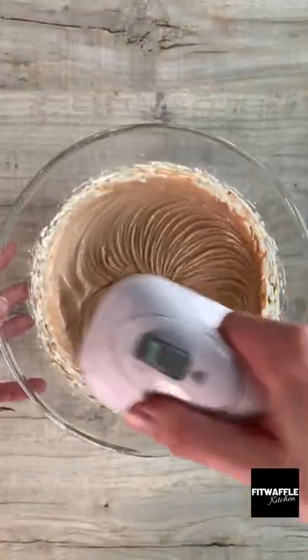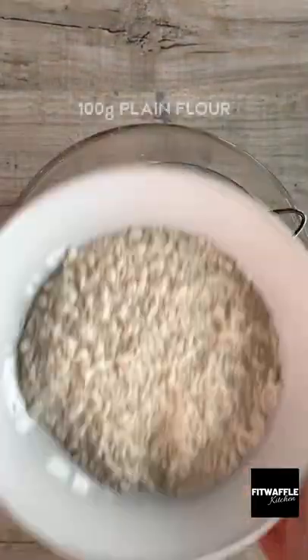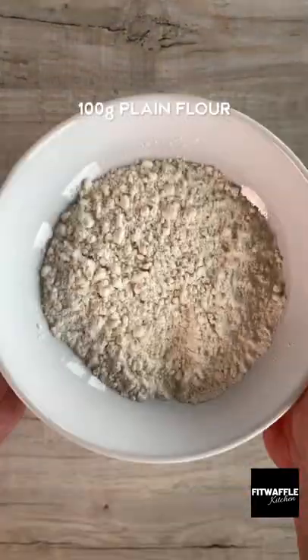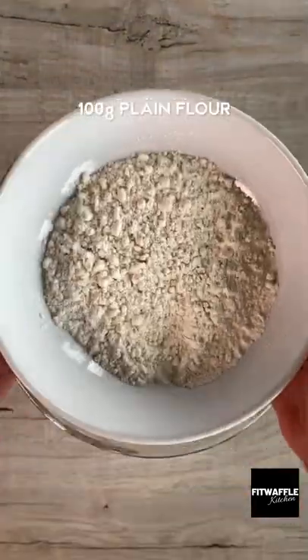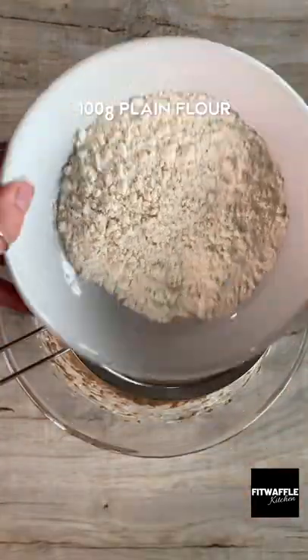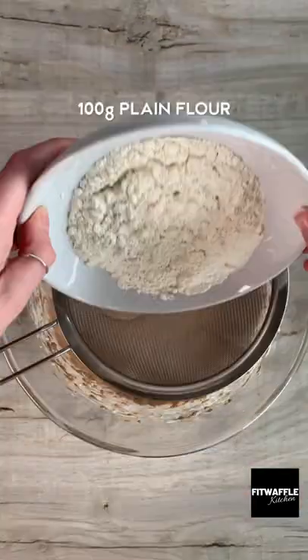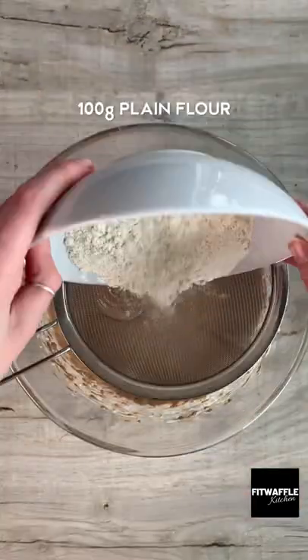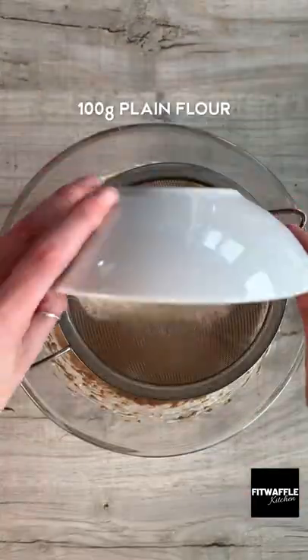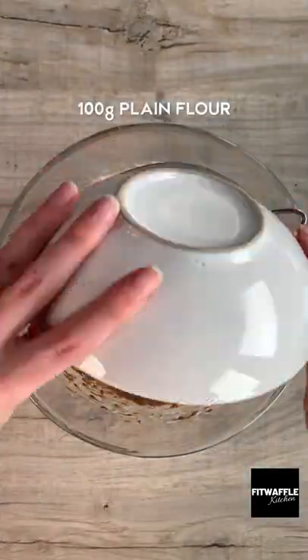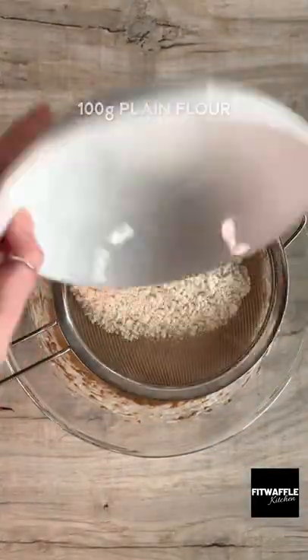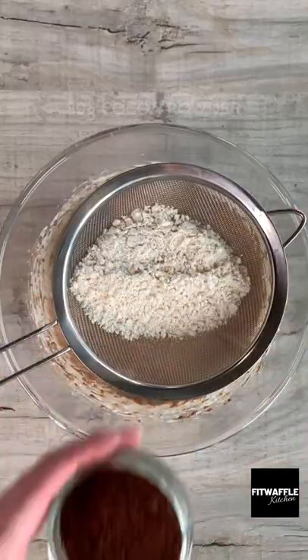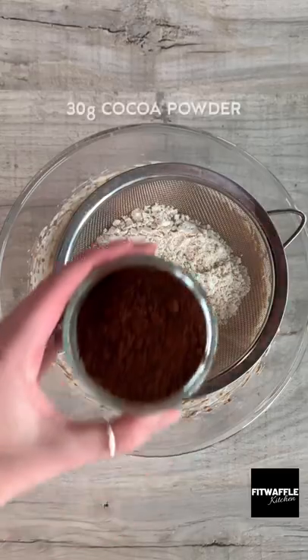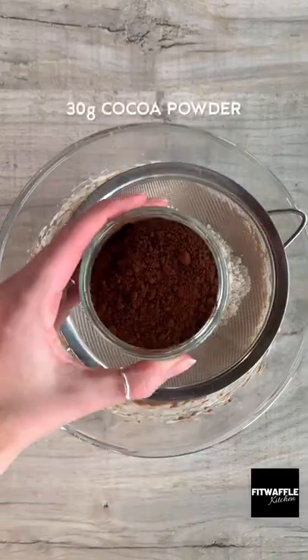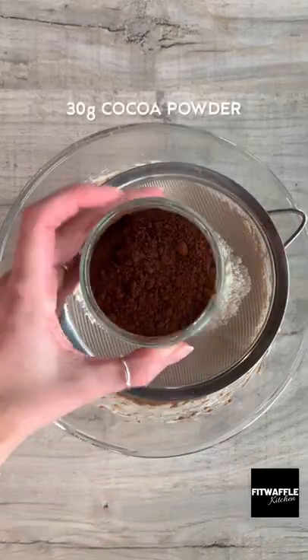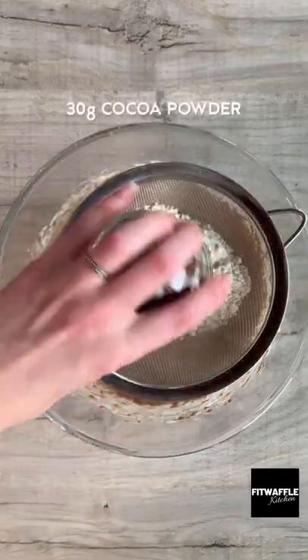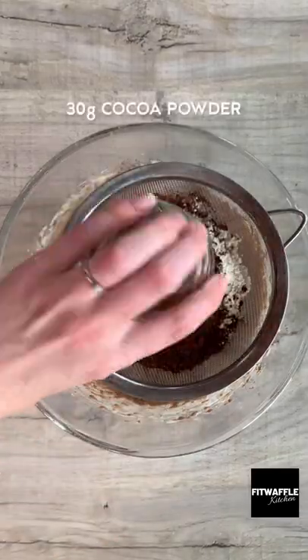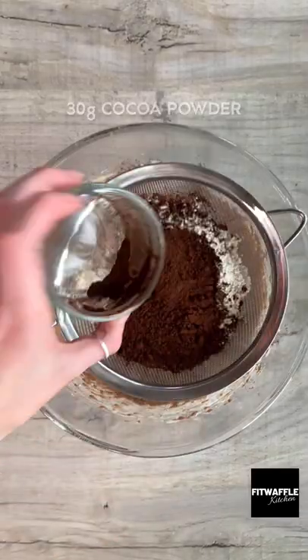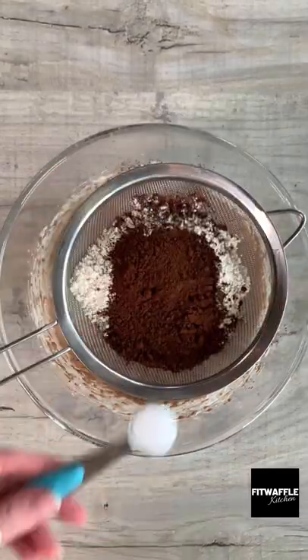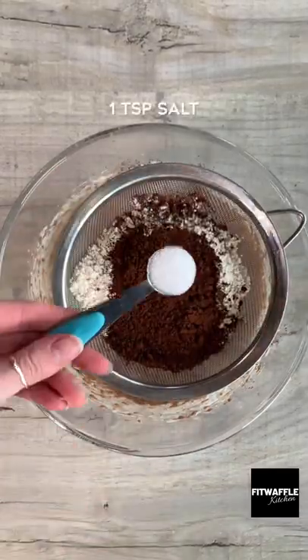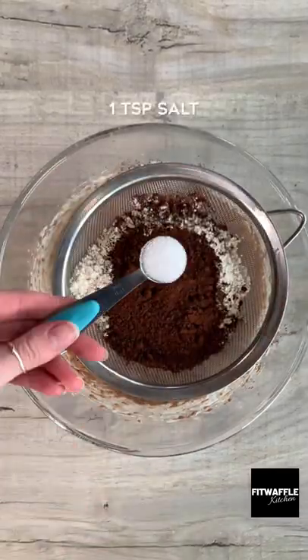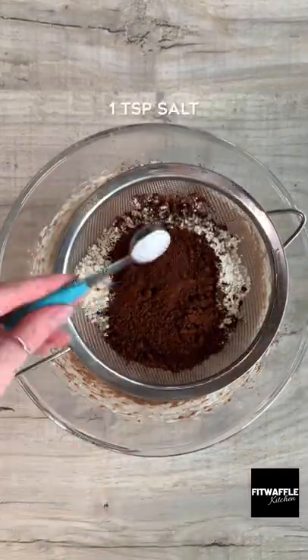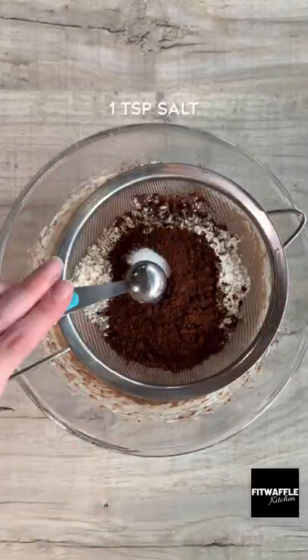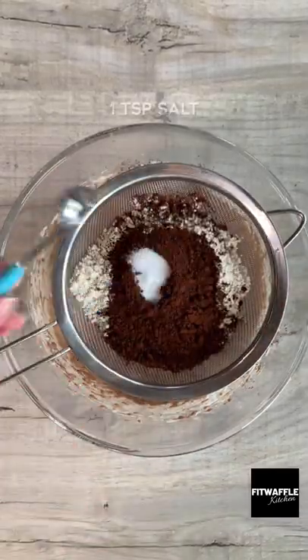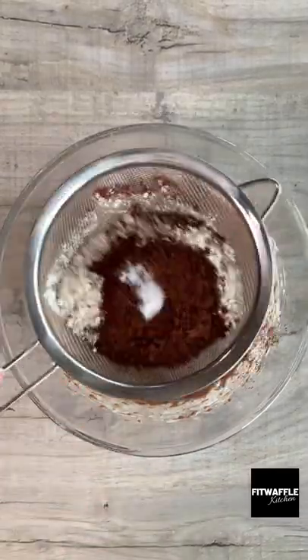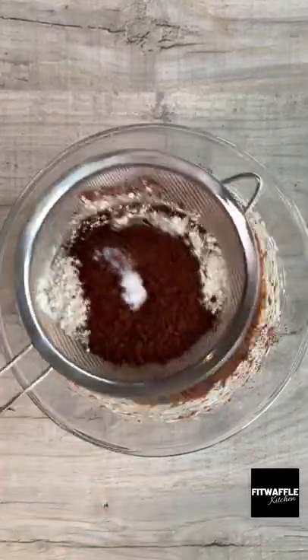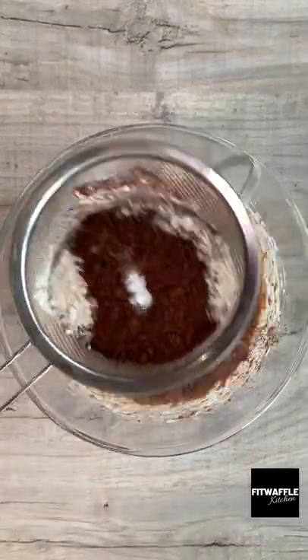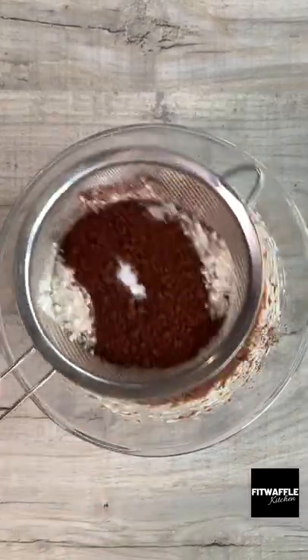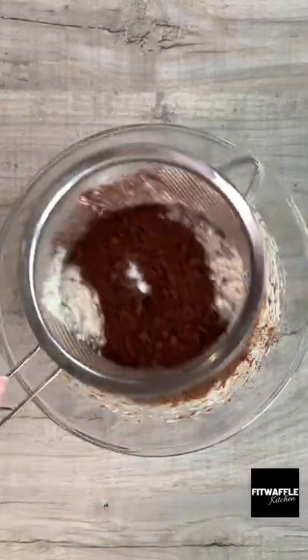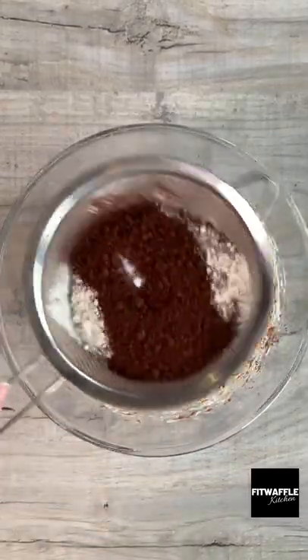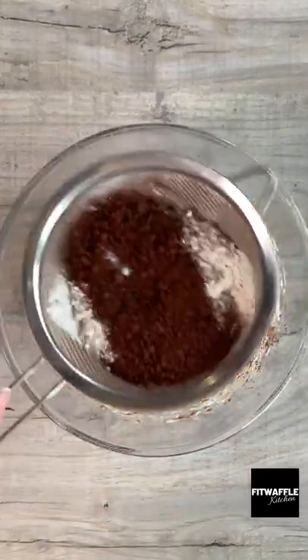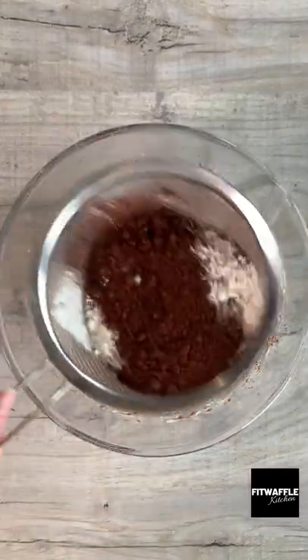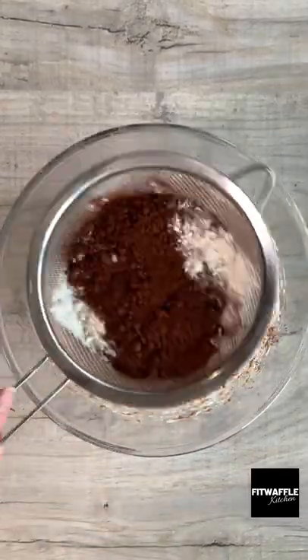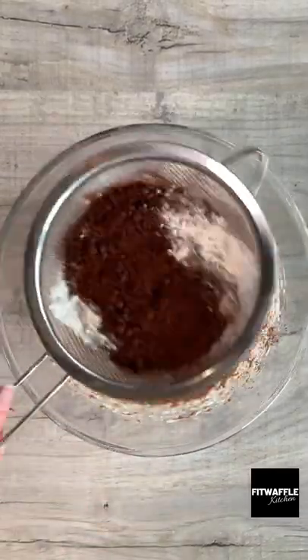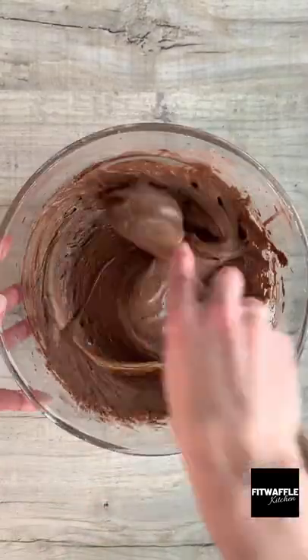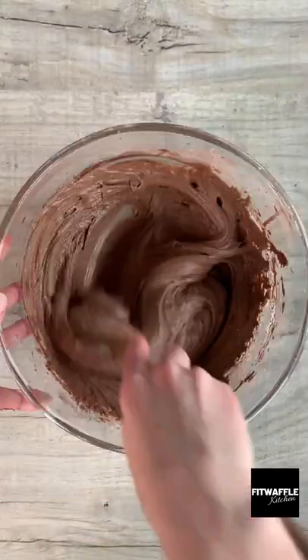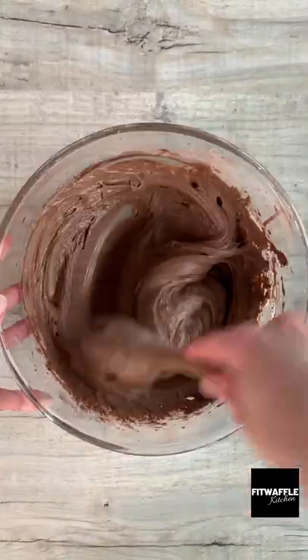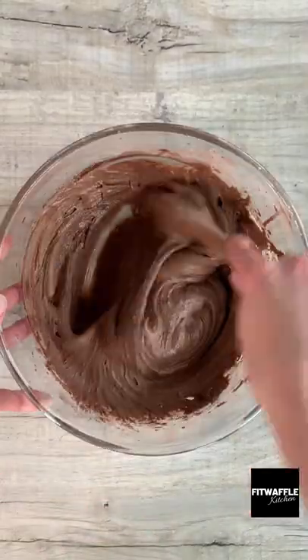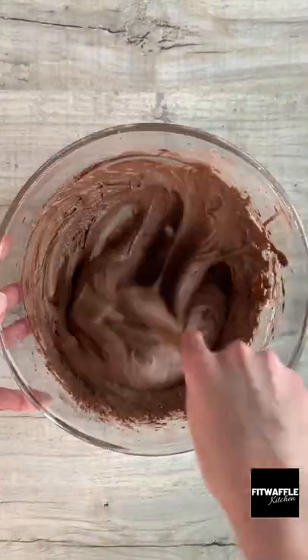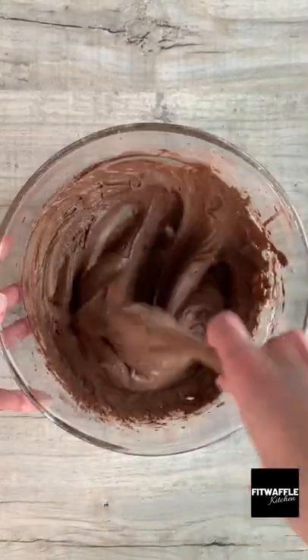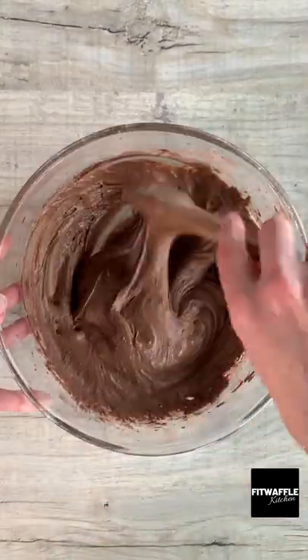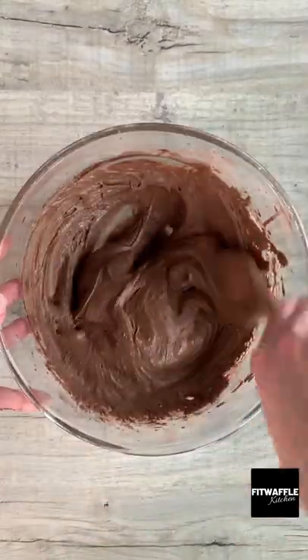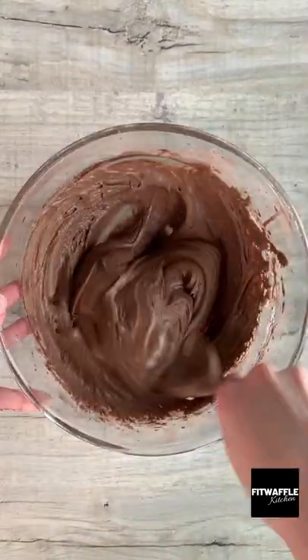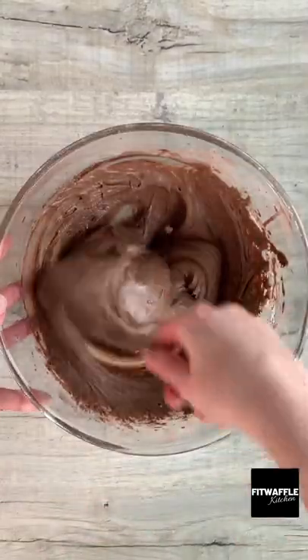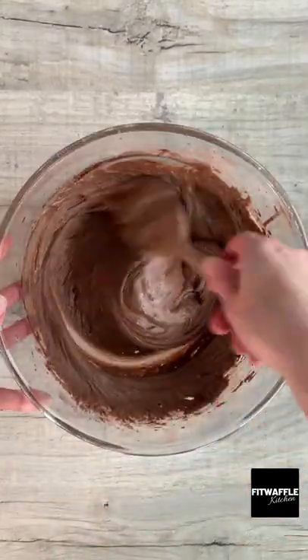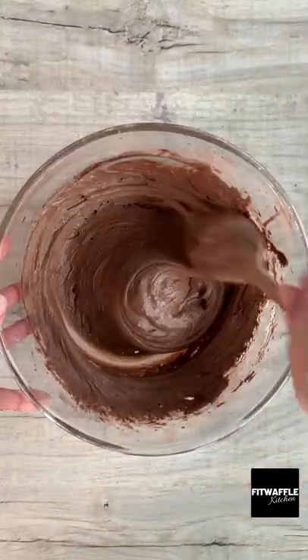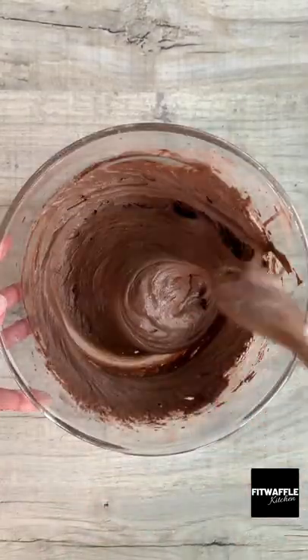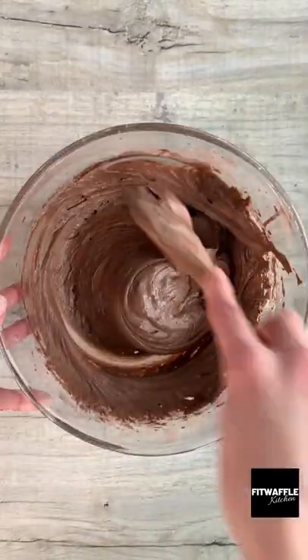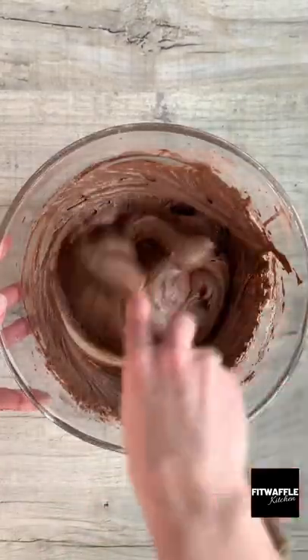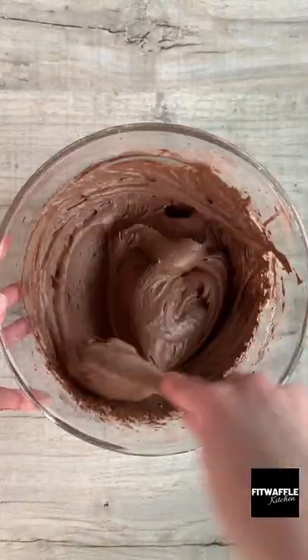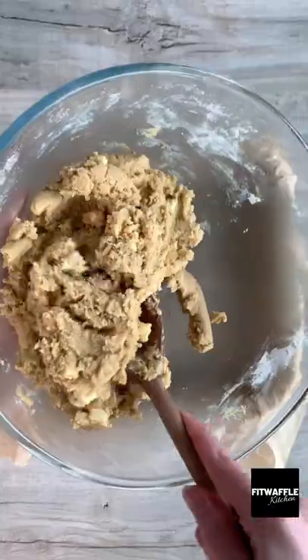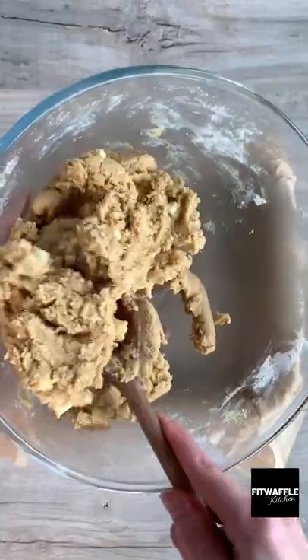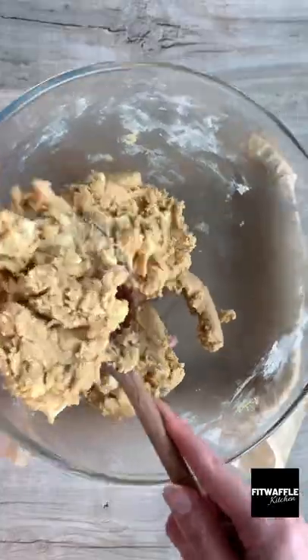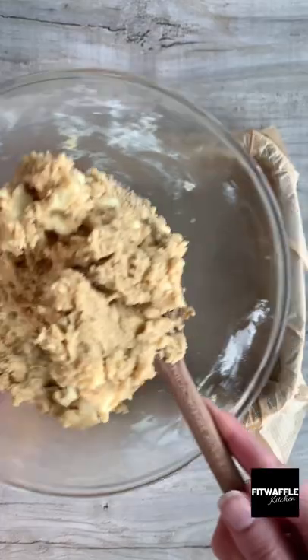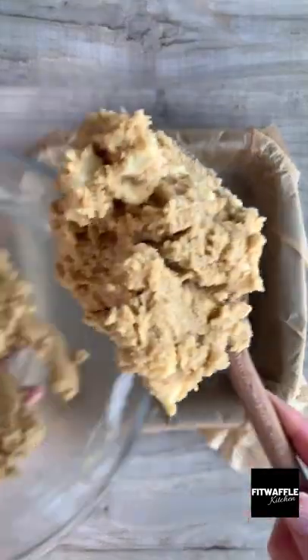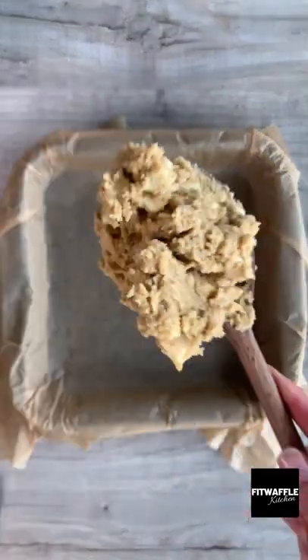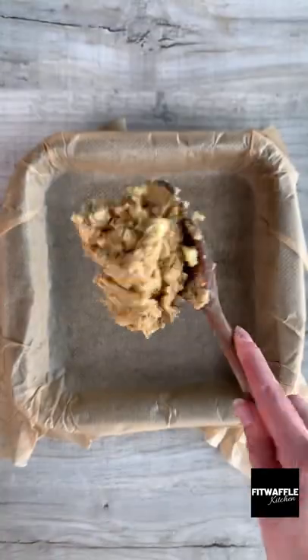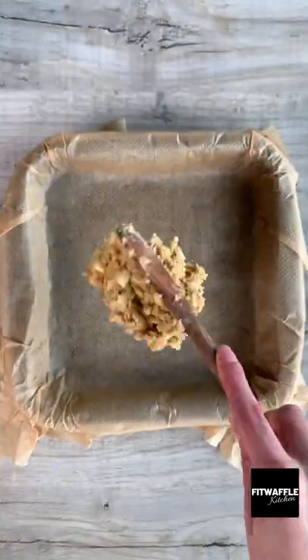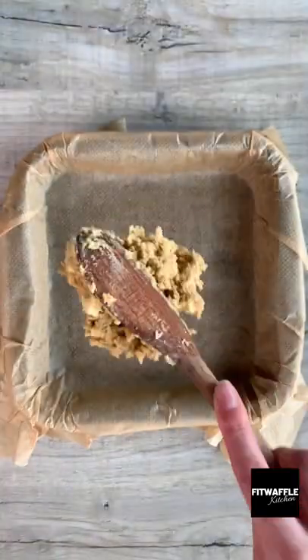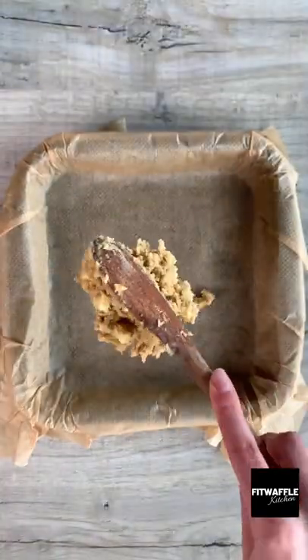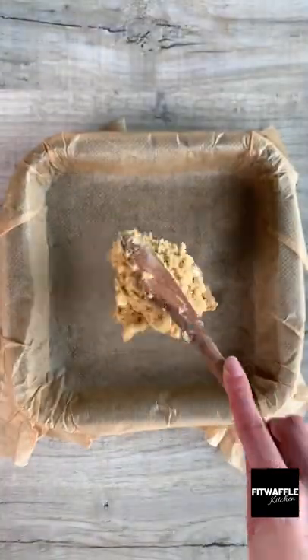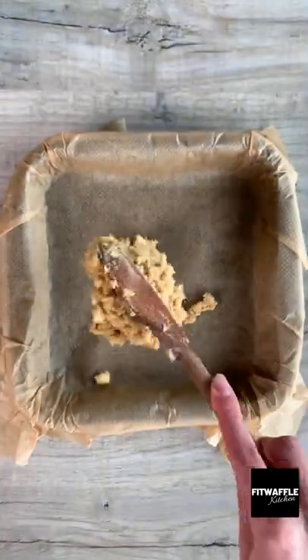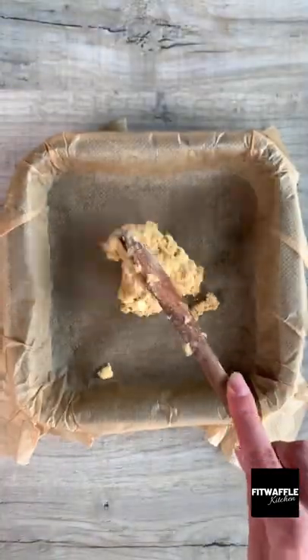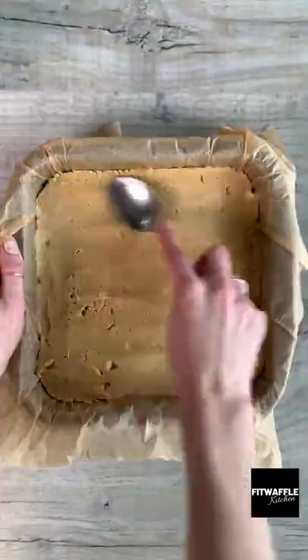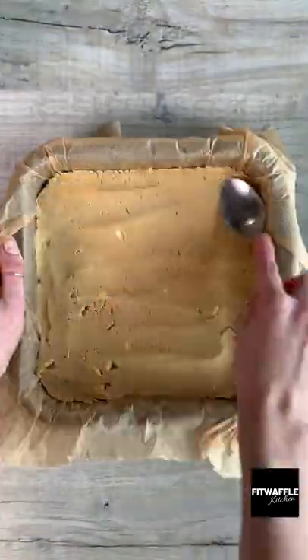Then pour plain flour, cocoa powder and salt into a sieve and sift these into the mix, then stir until just combined.